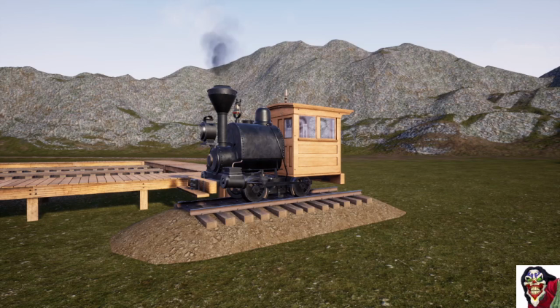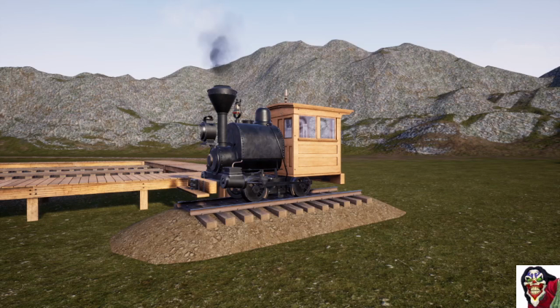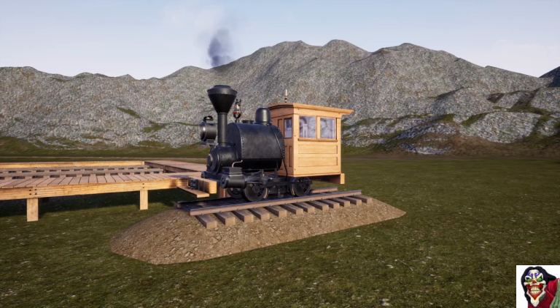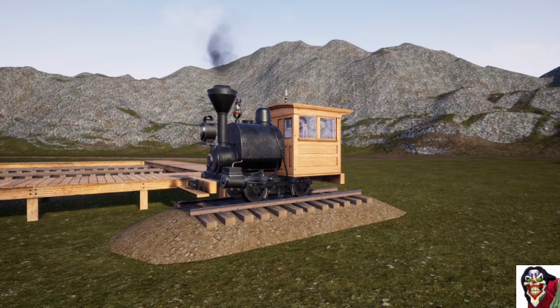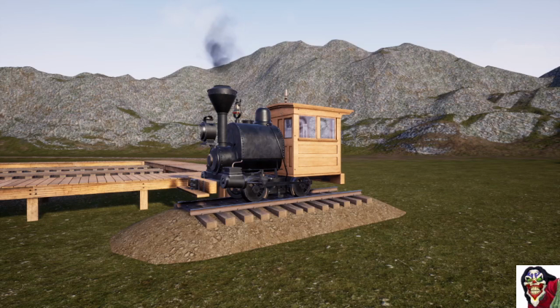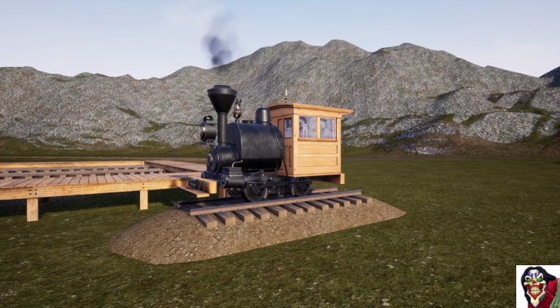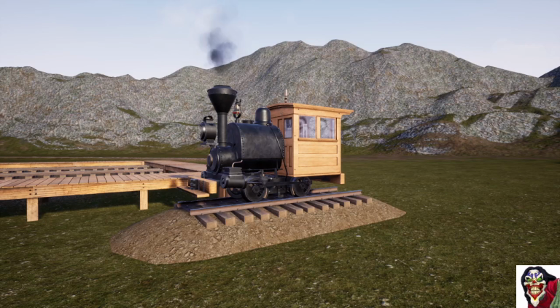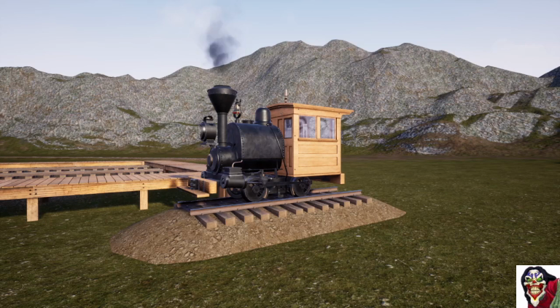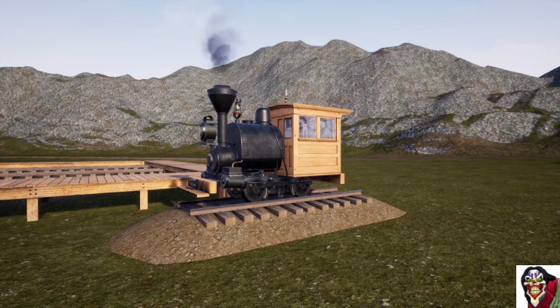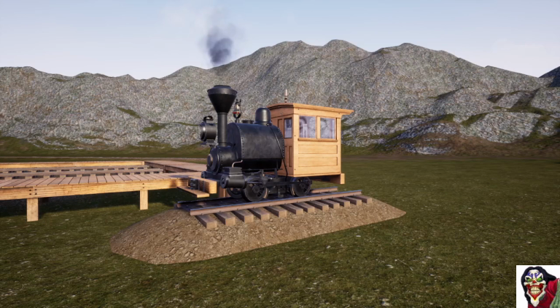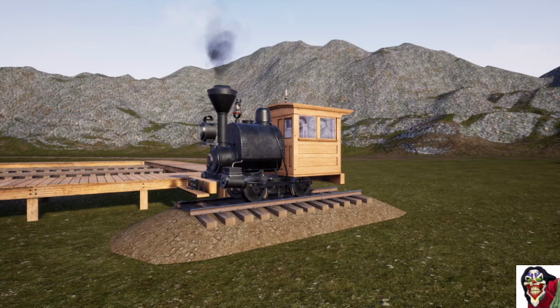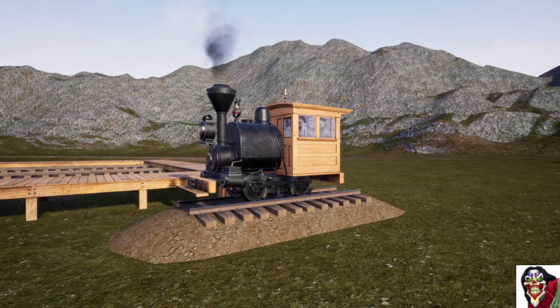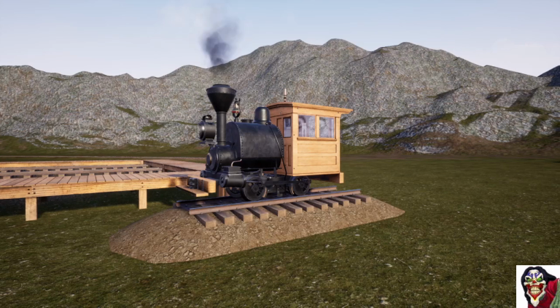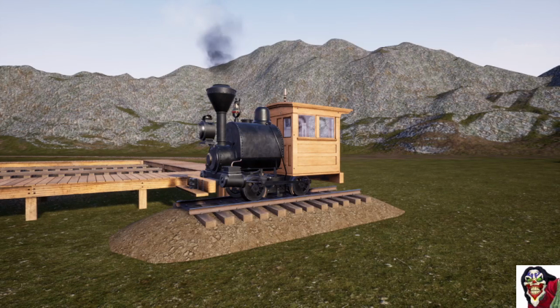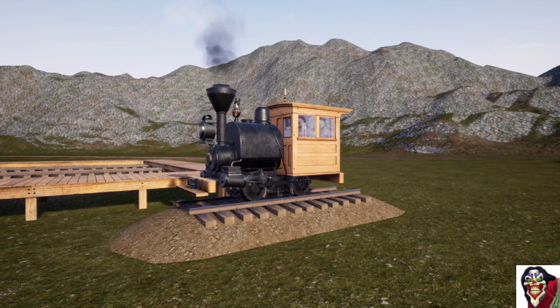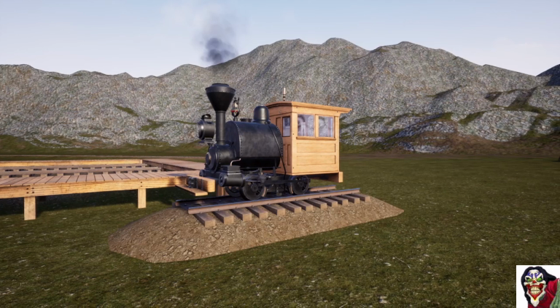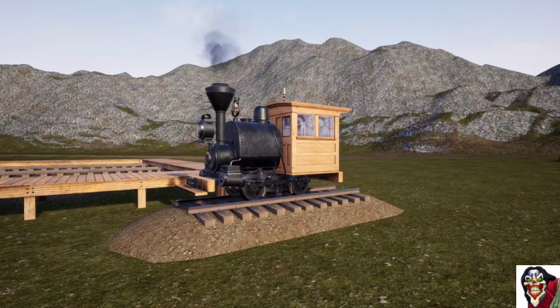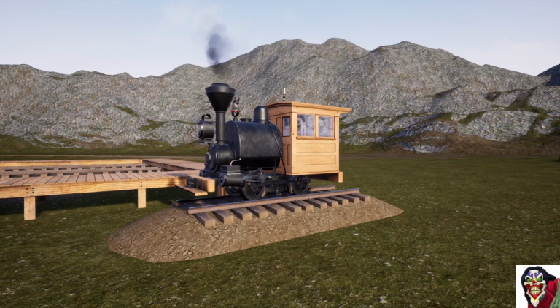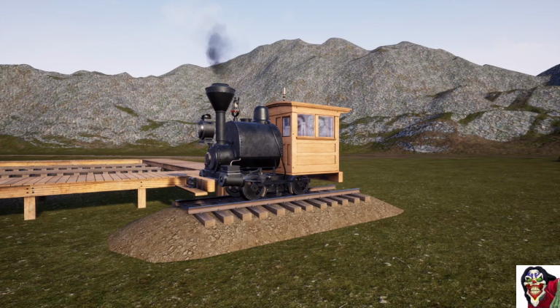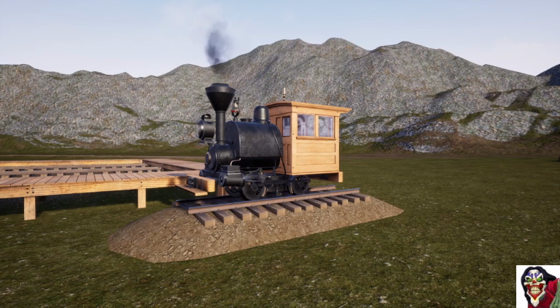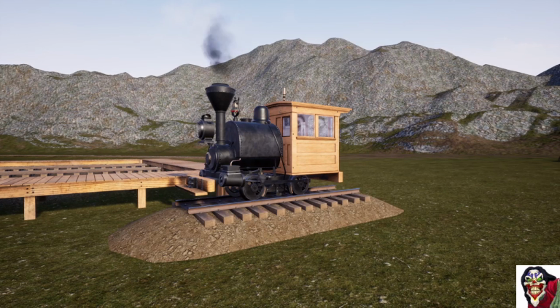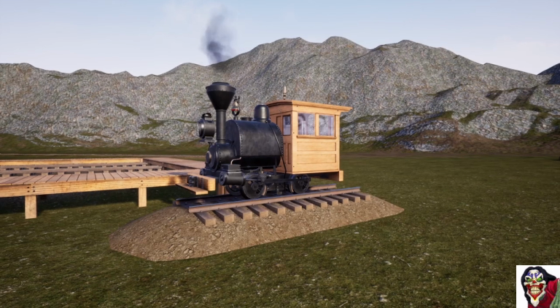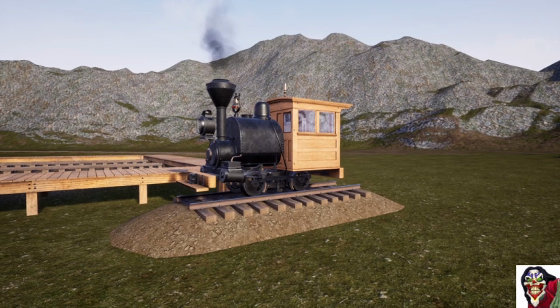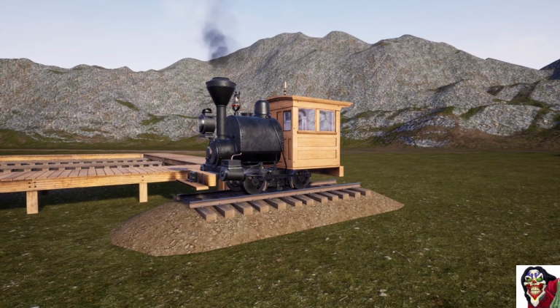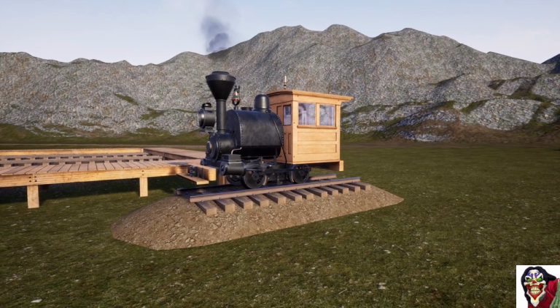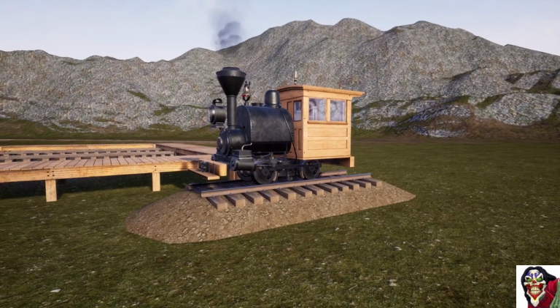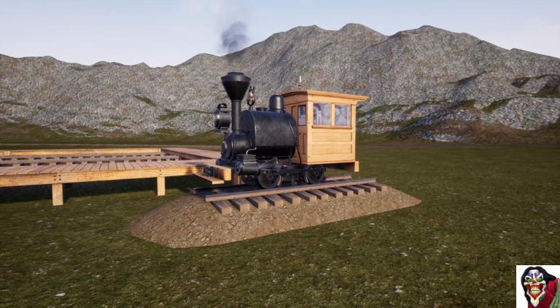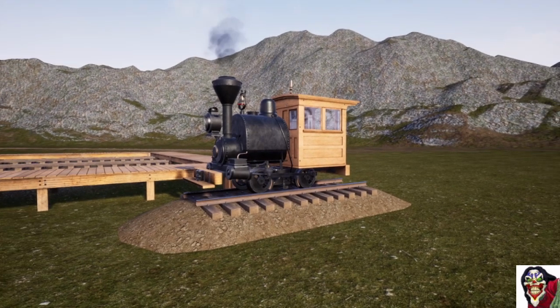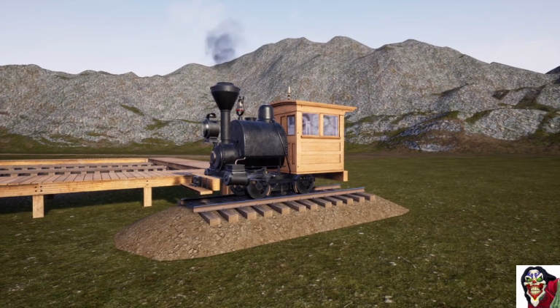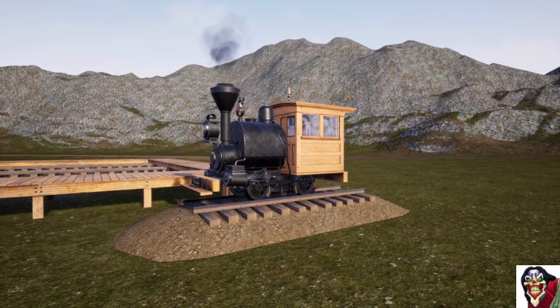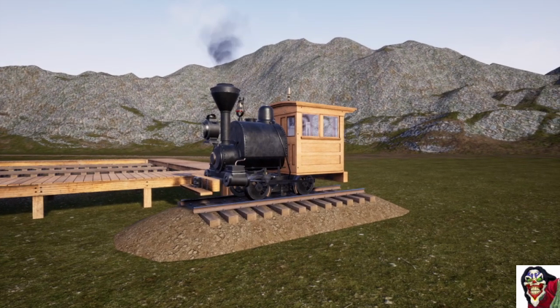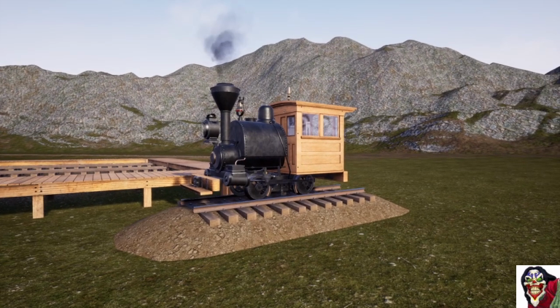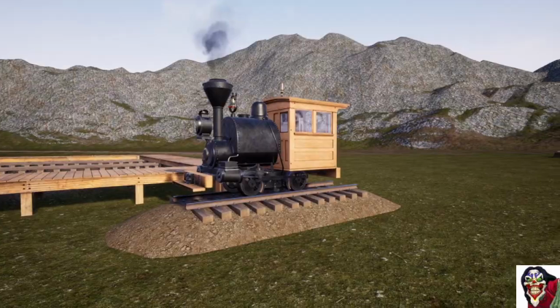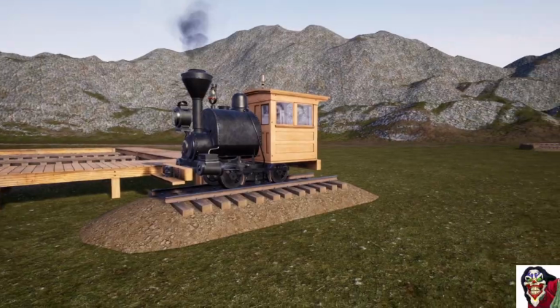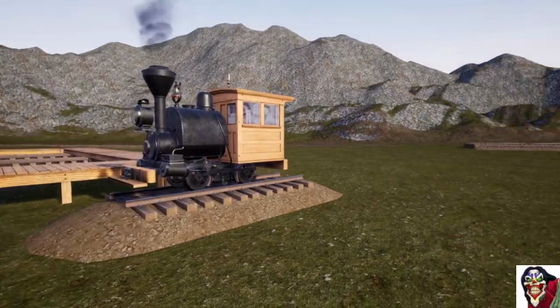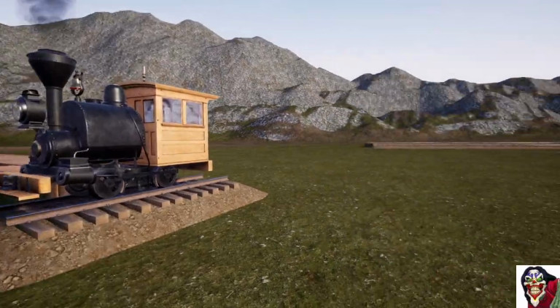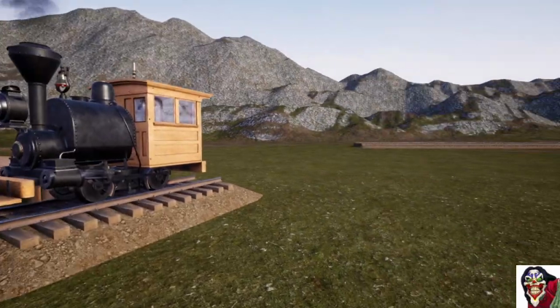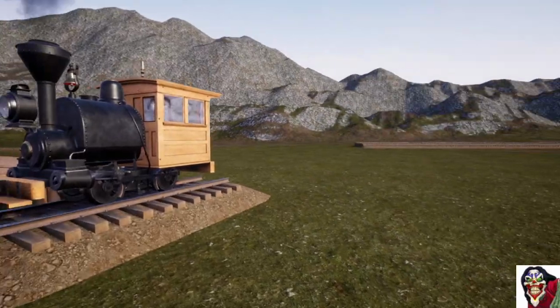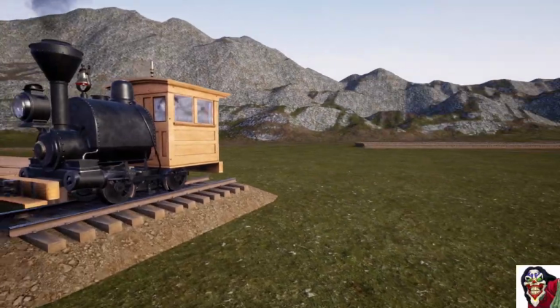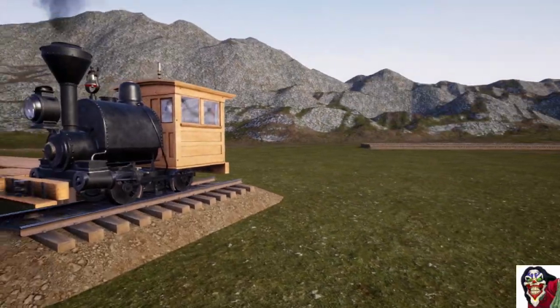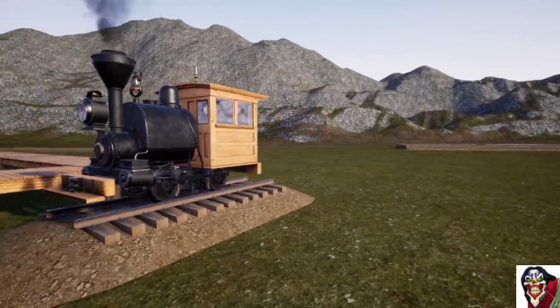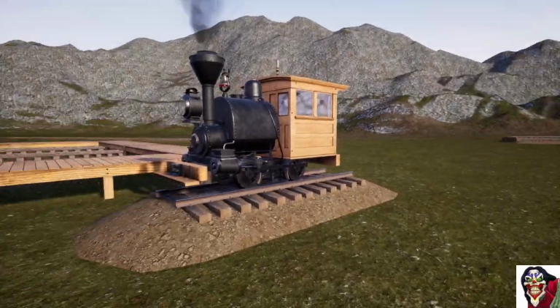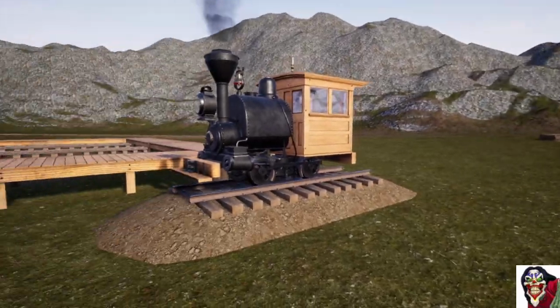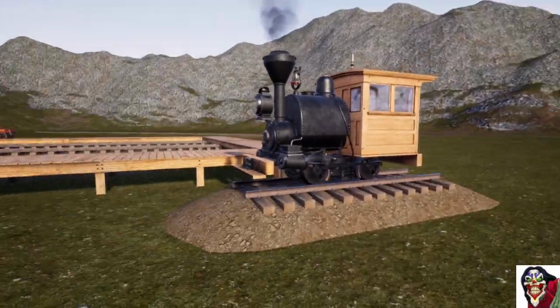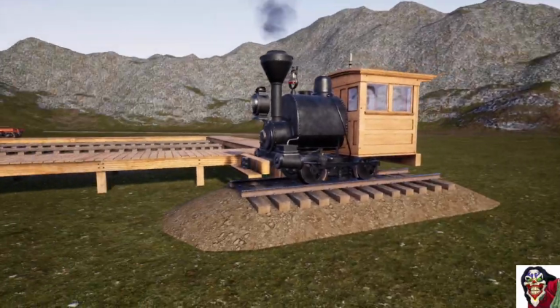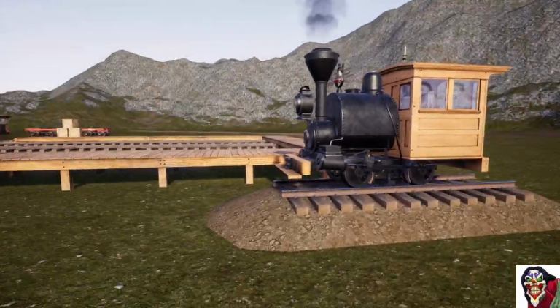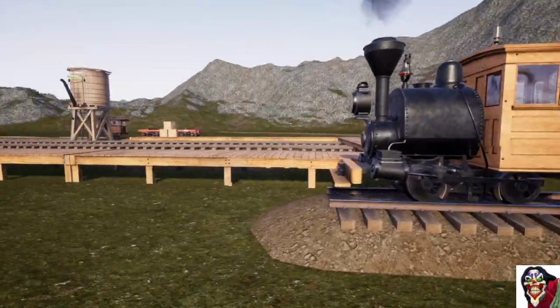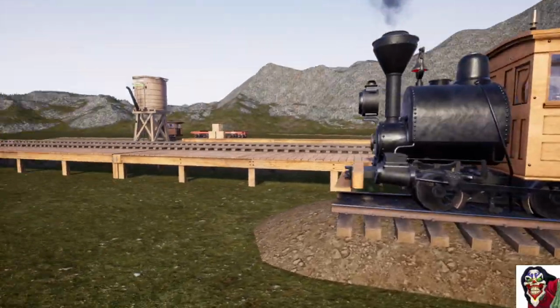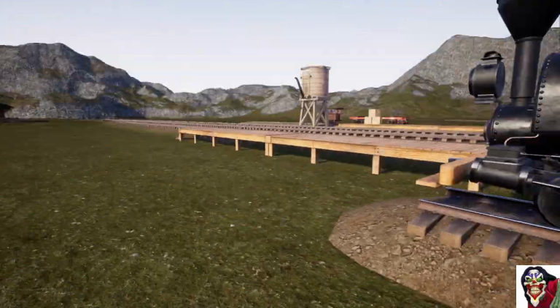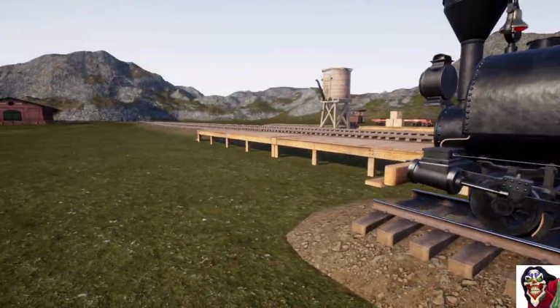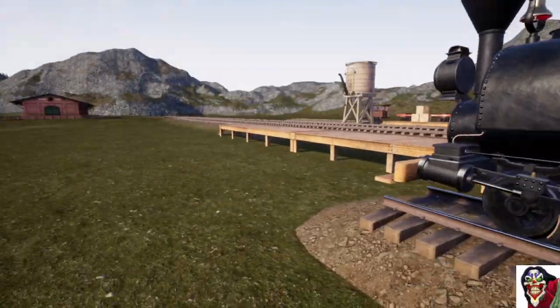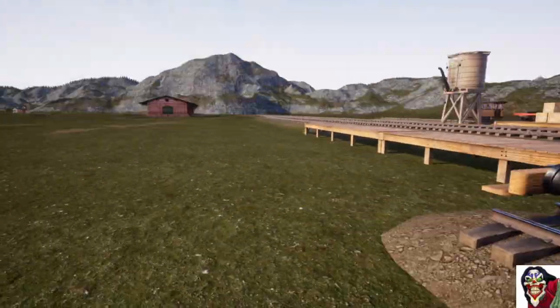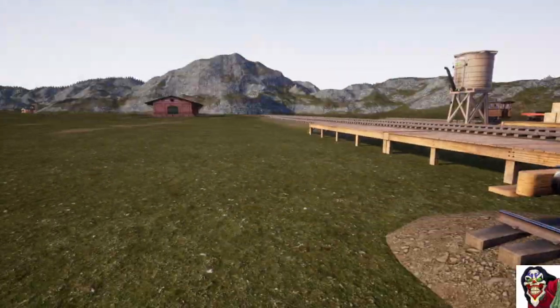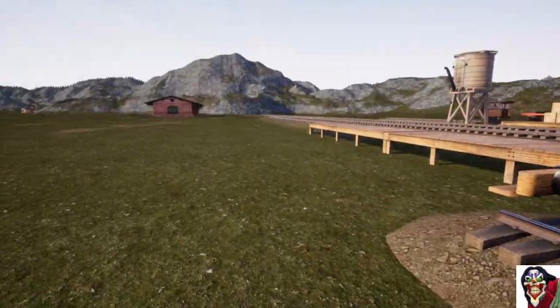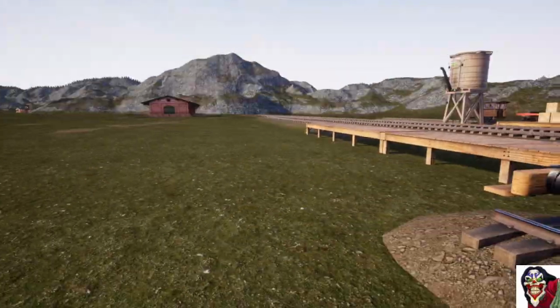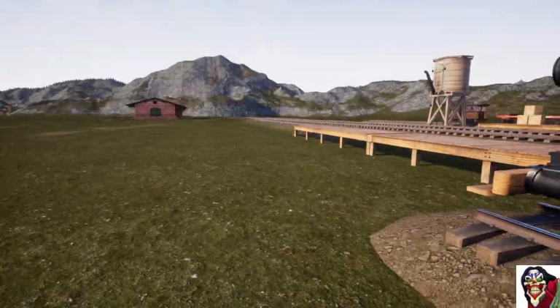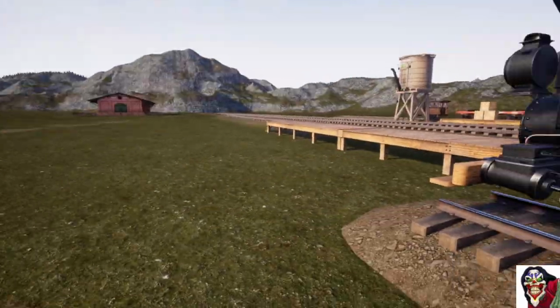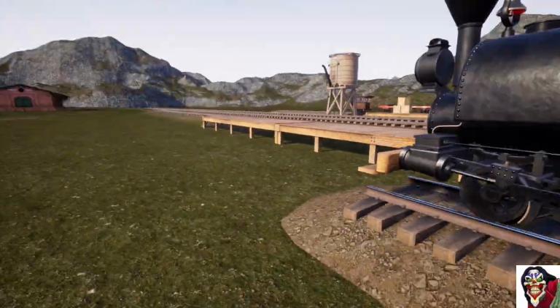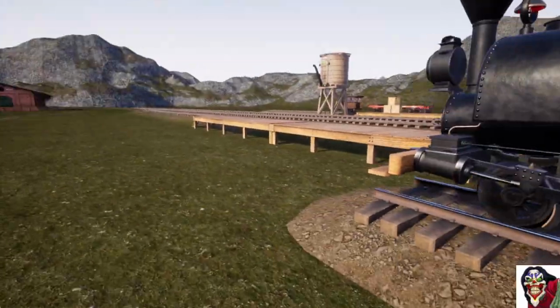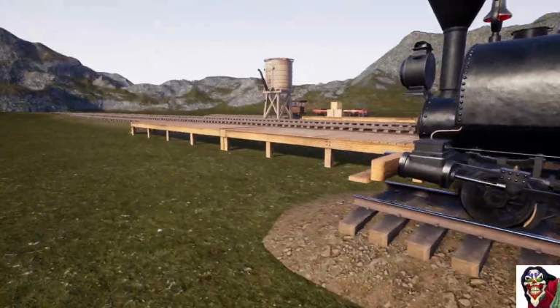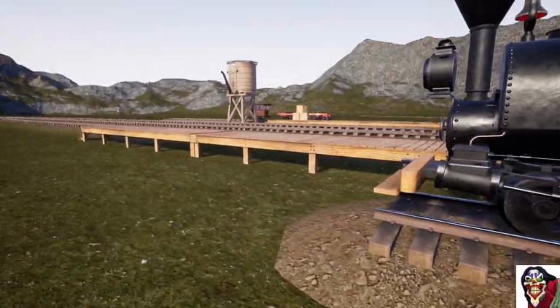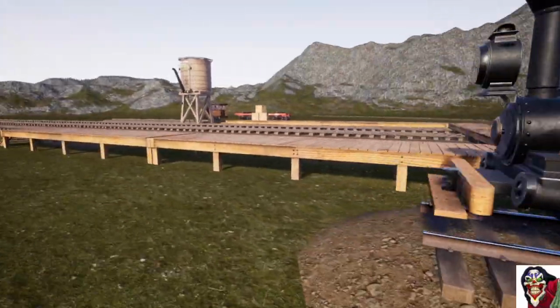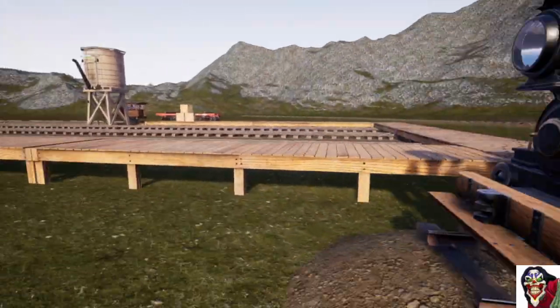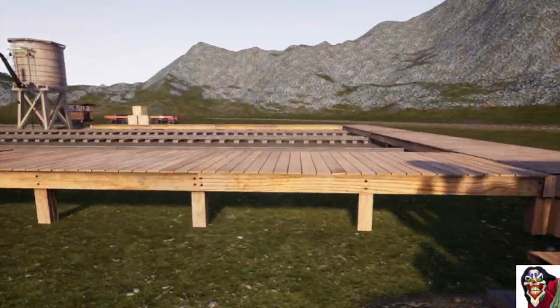Hello everyone and welcome to Railroads Online. Today we're going to have a look at the things that are in the new spline update beta.